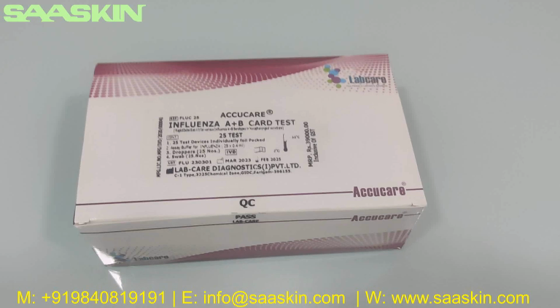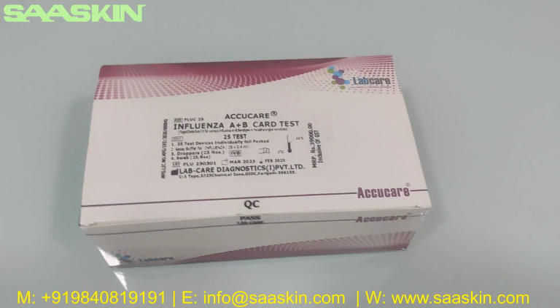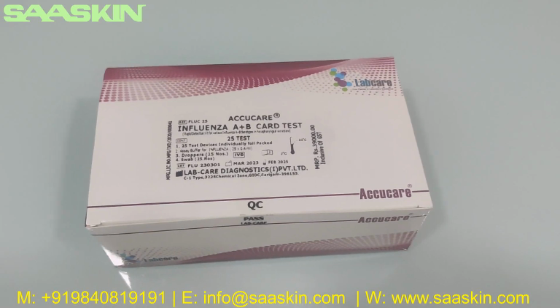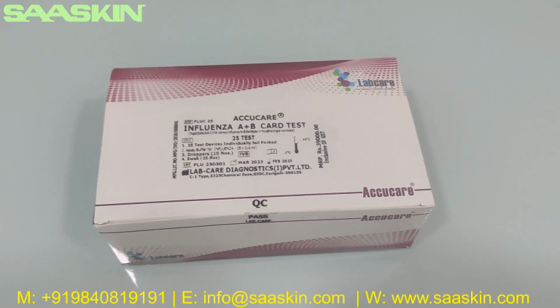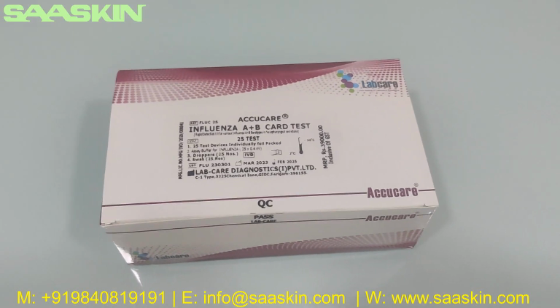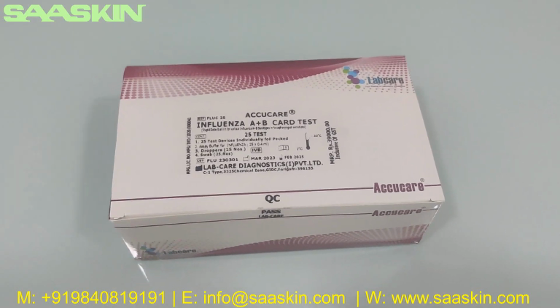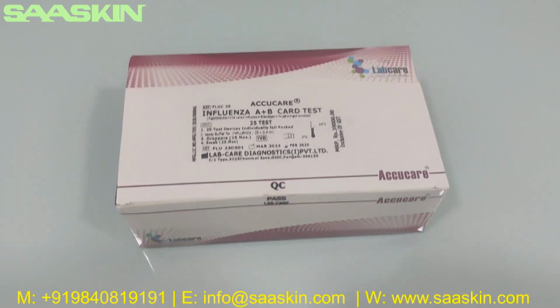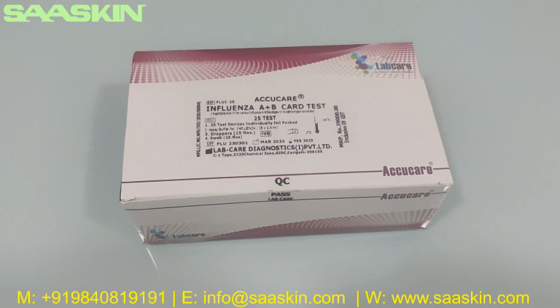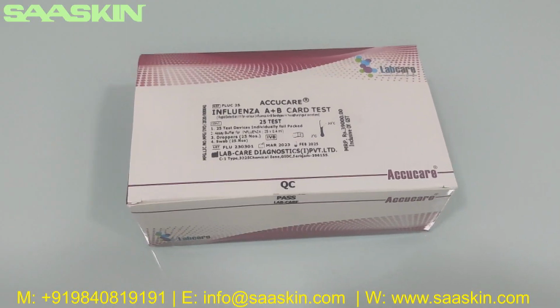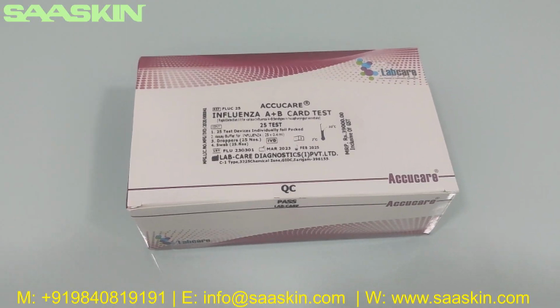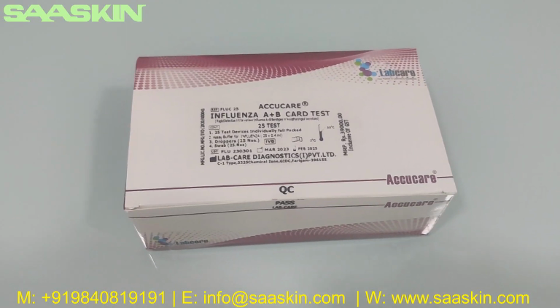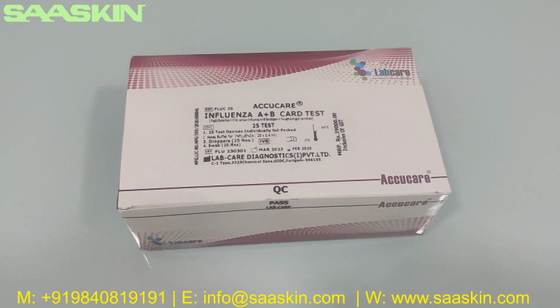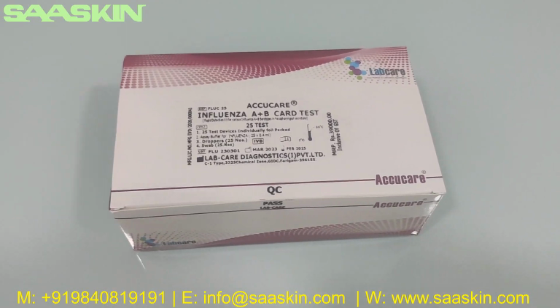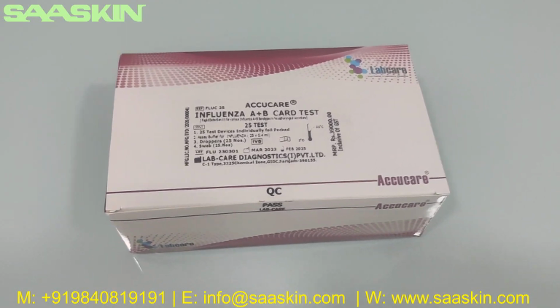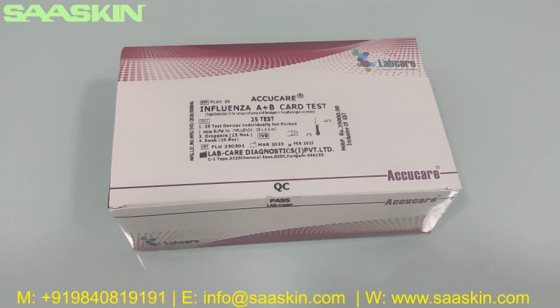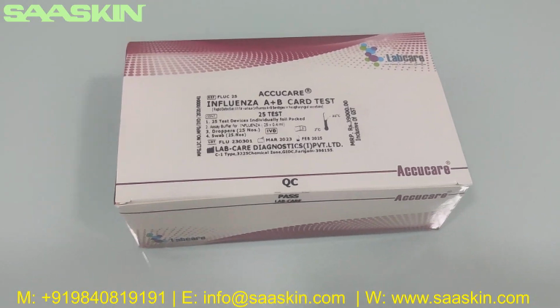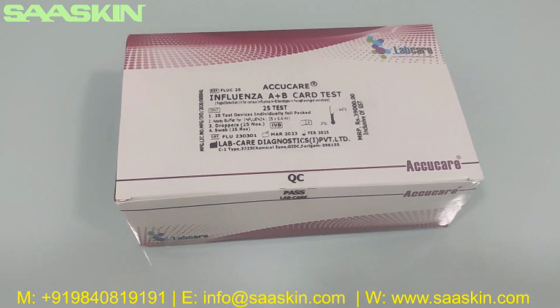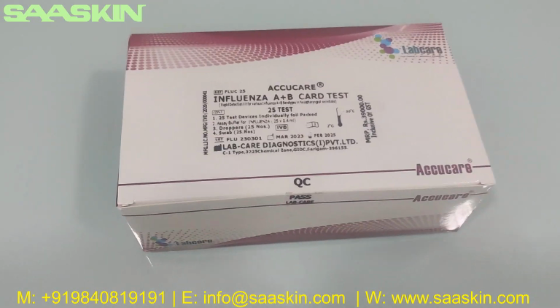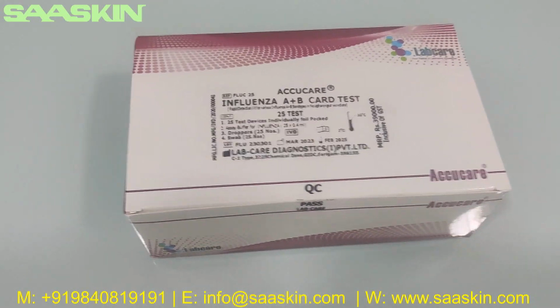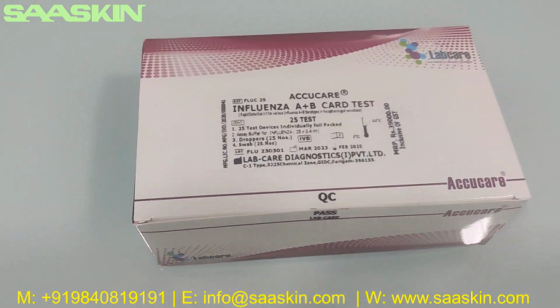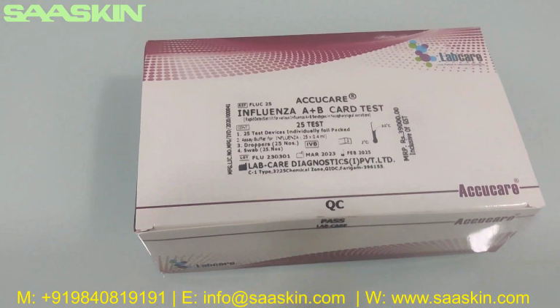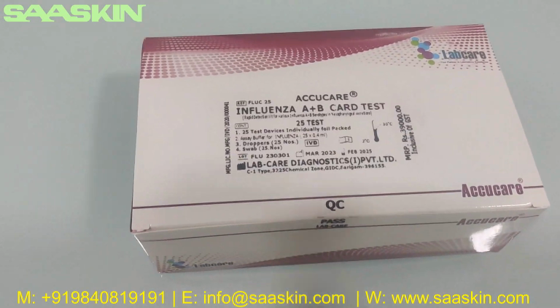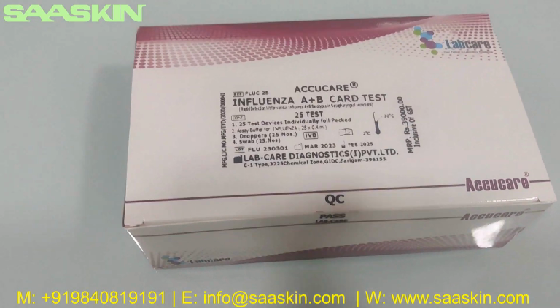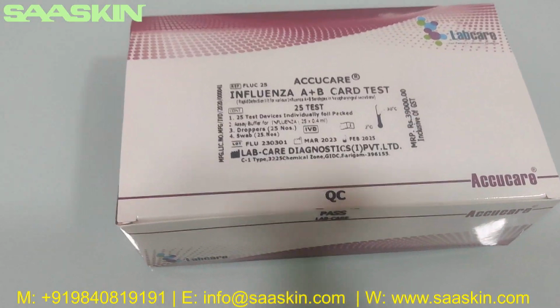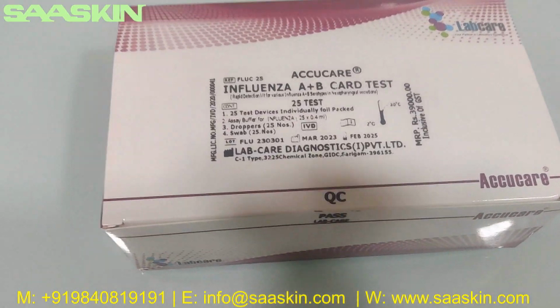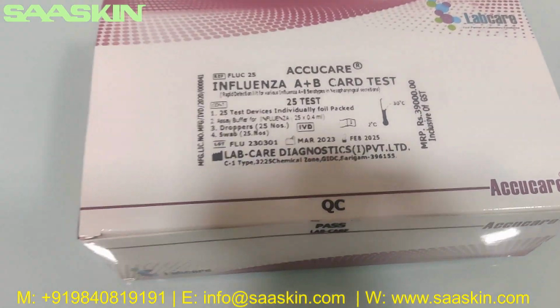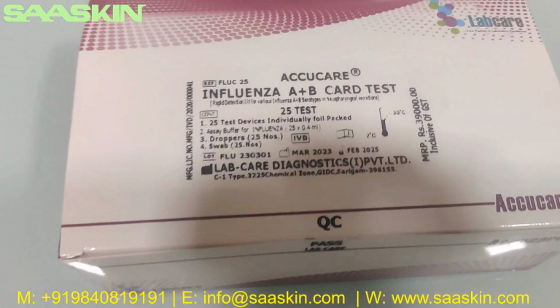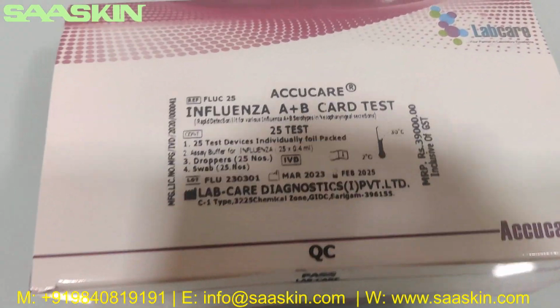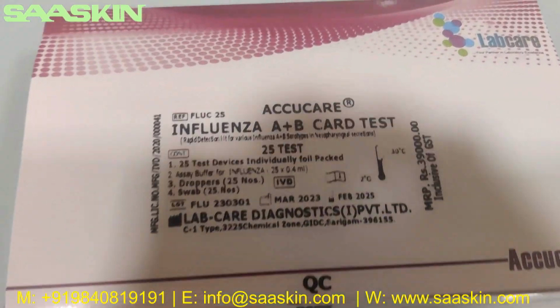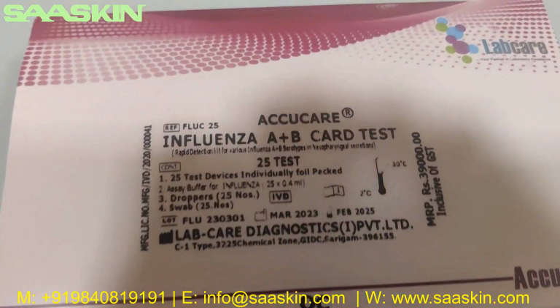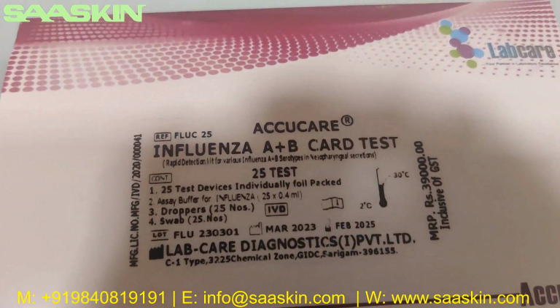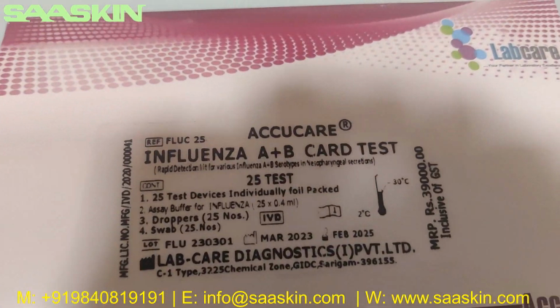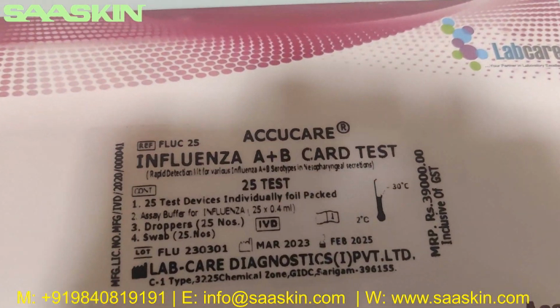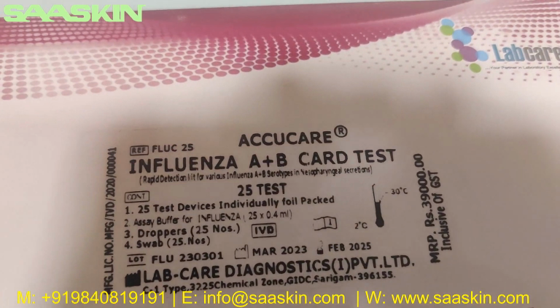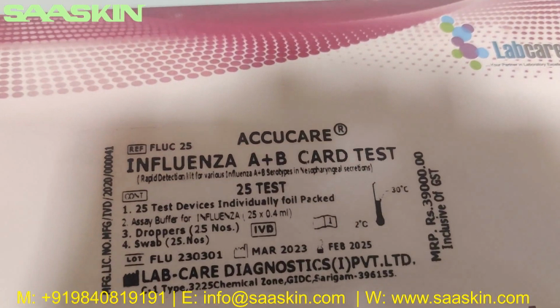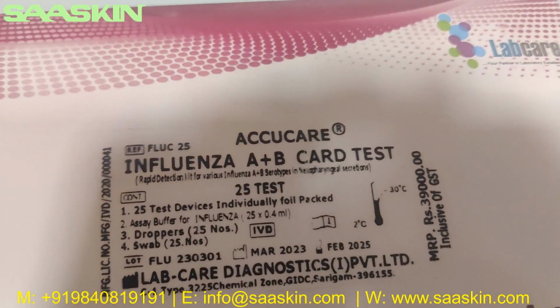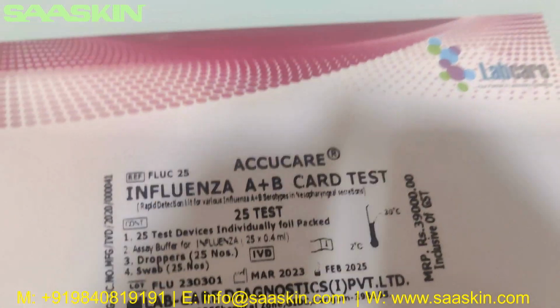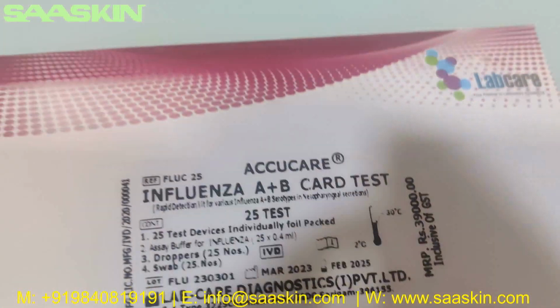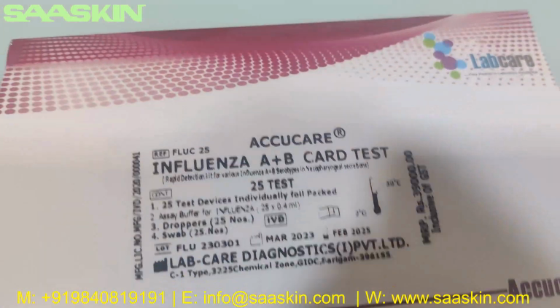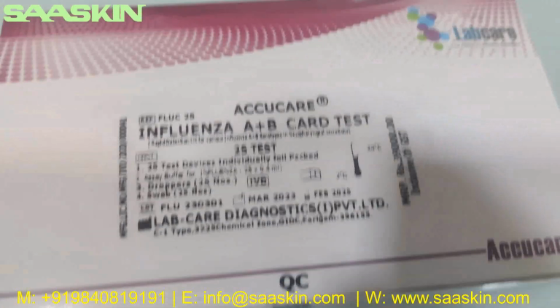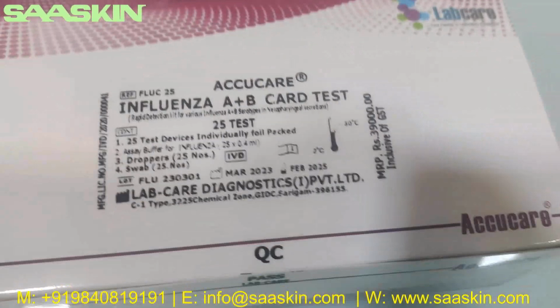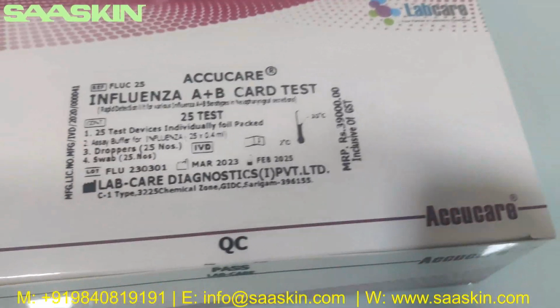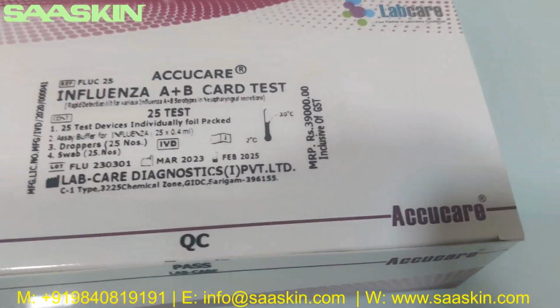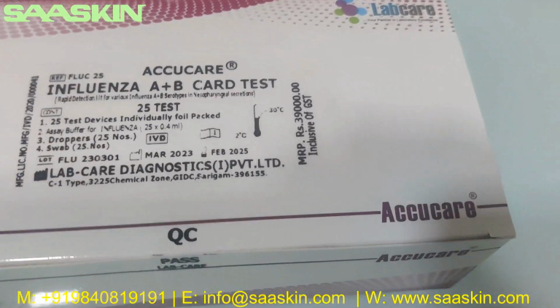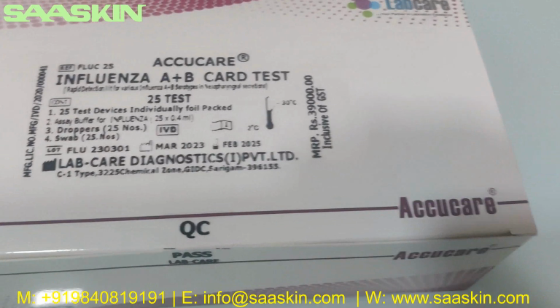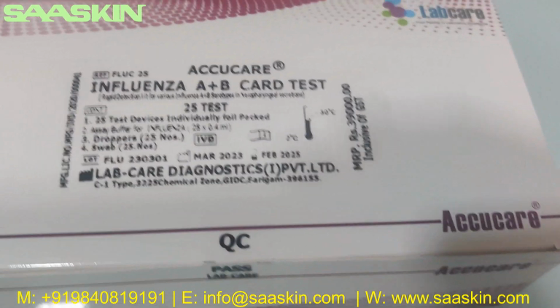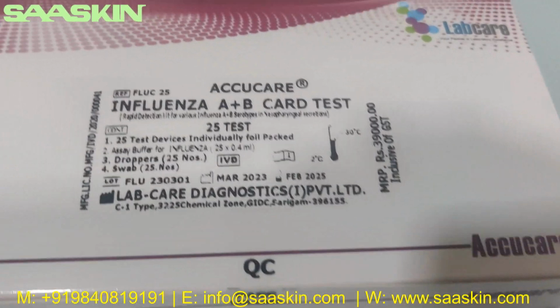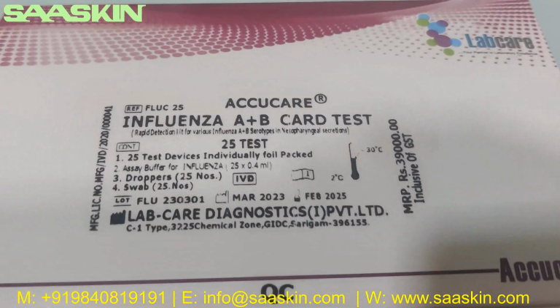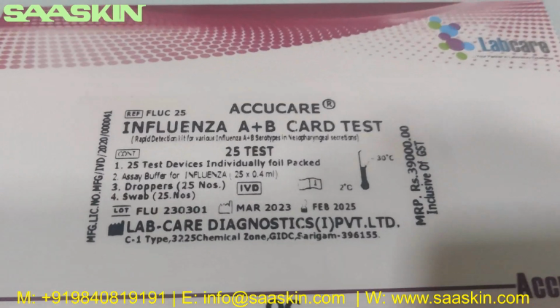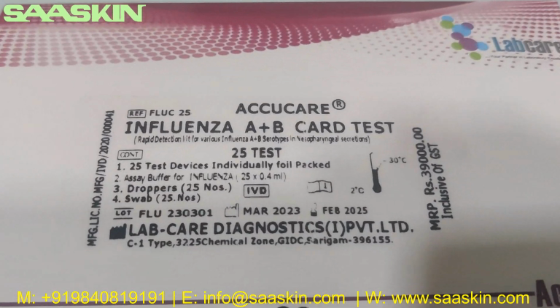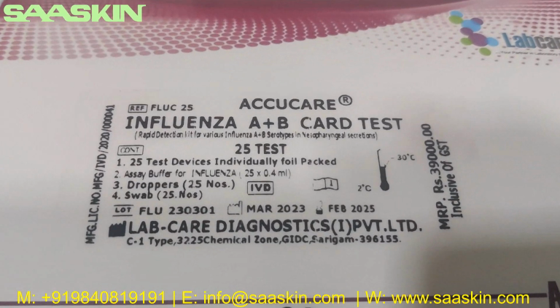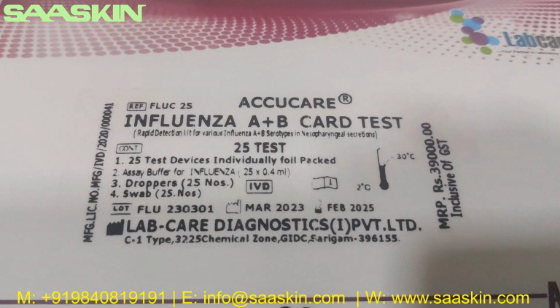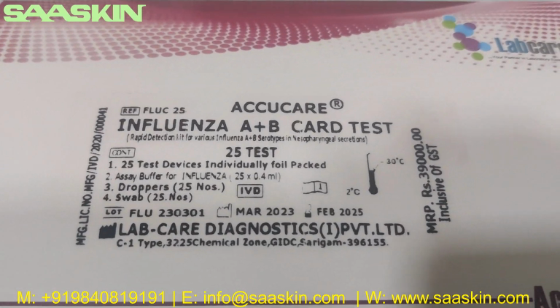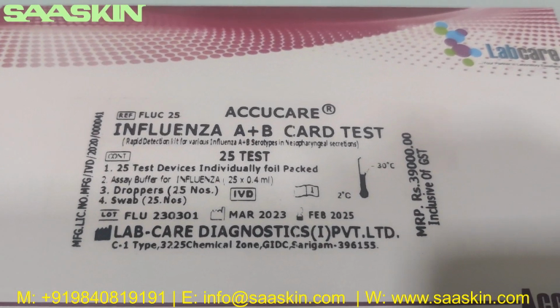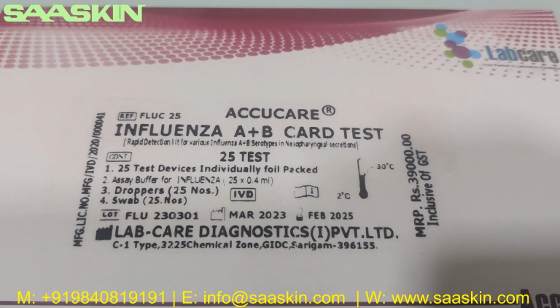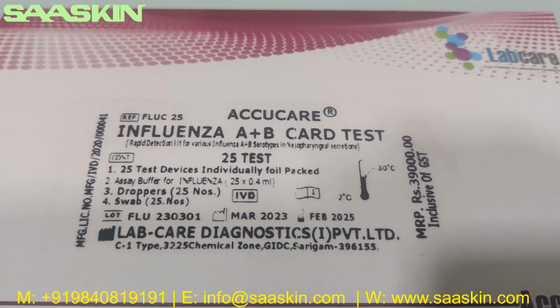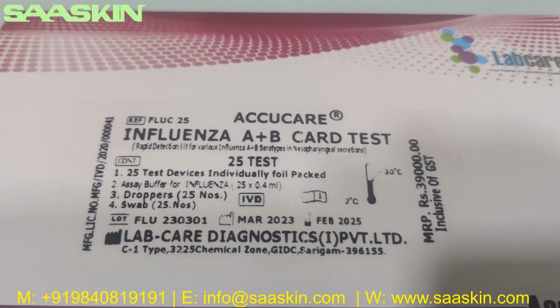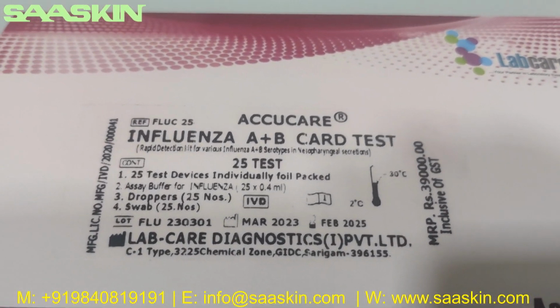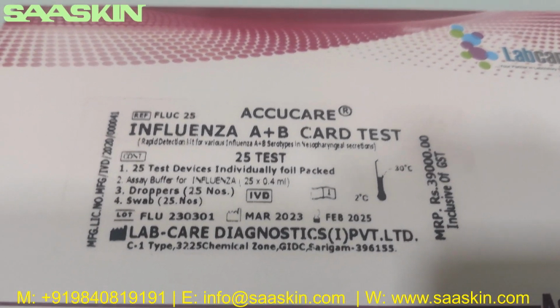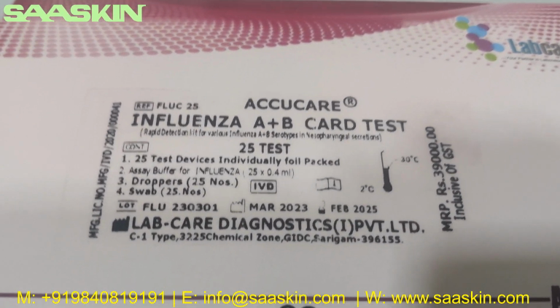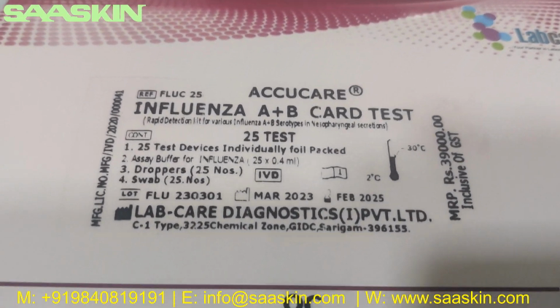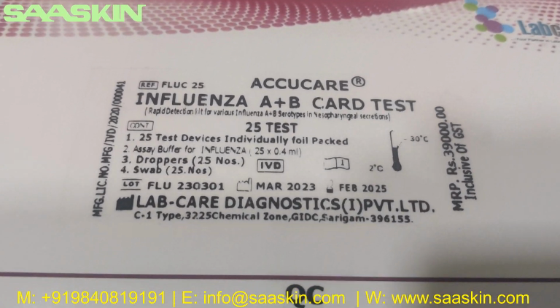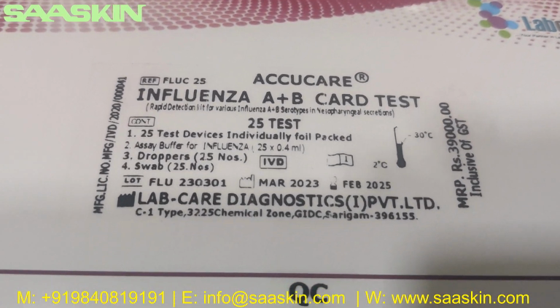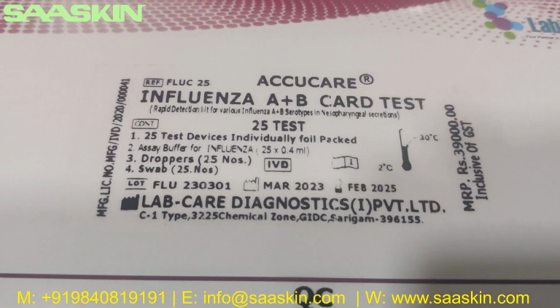Hello everybody, today we are going to see the unboxing of AcuCare Influenza A plus B card test.